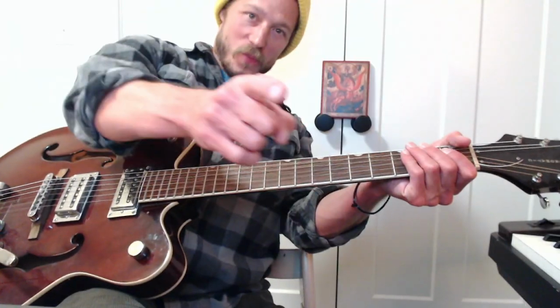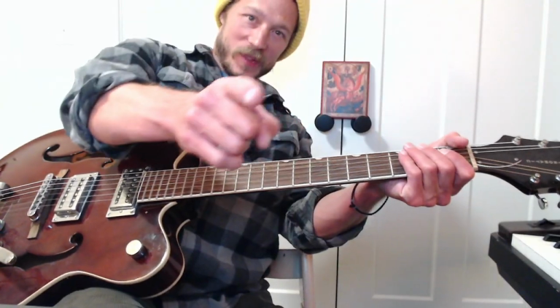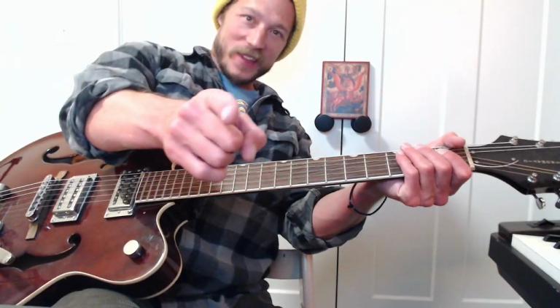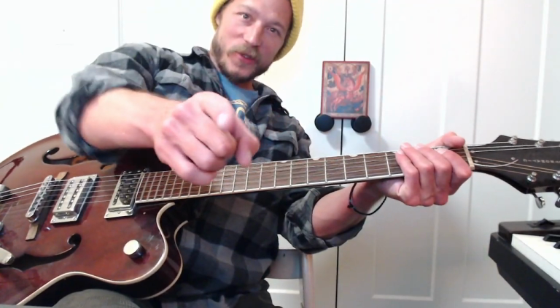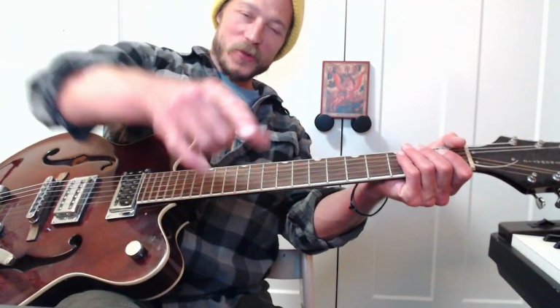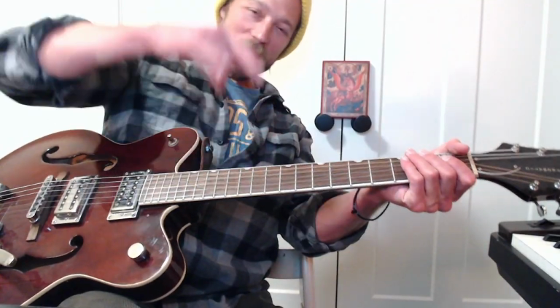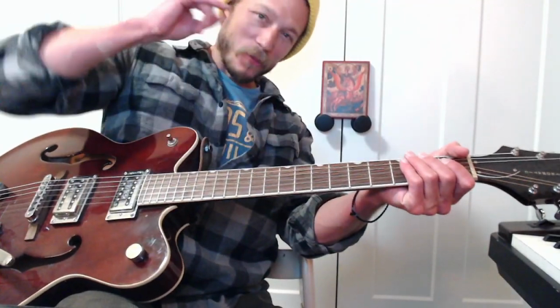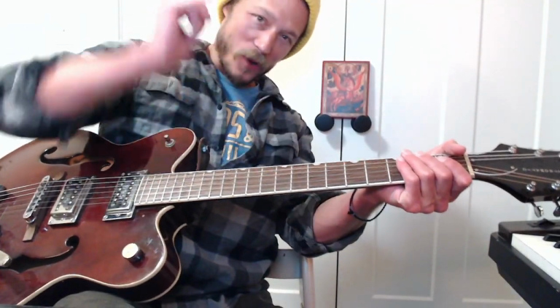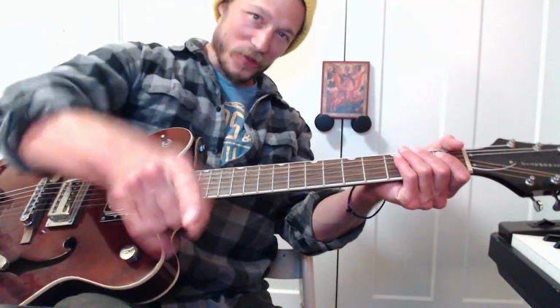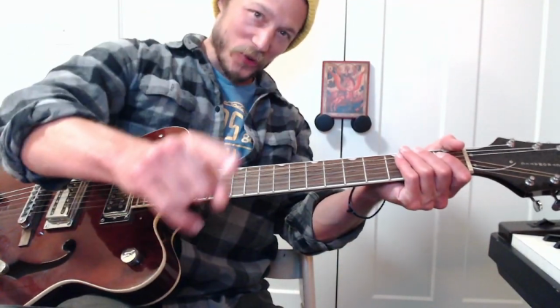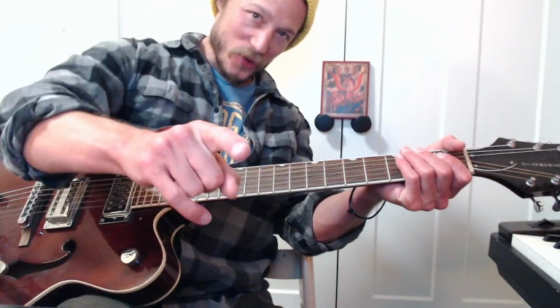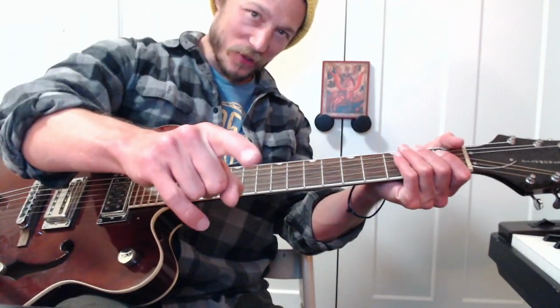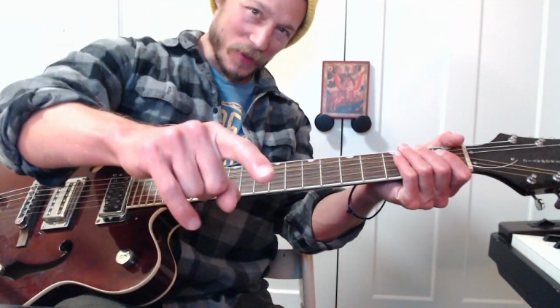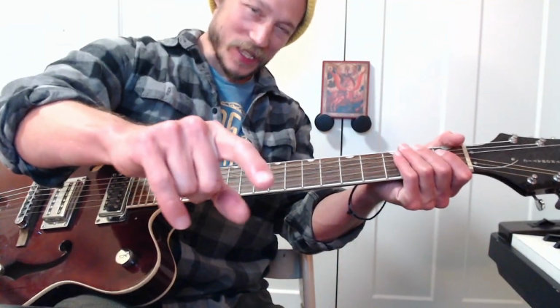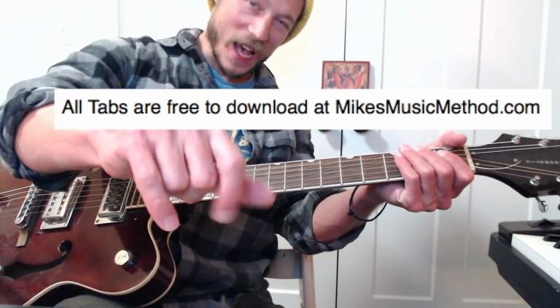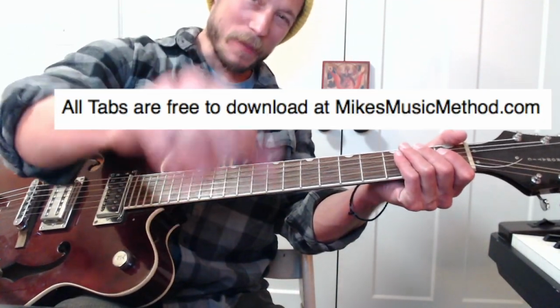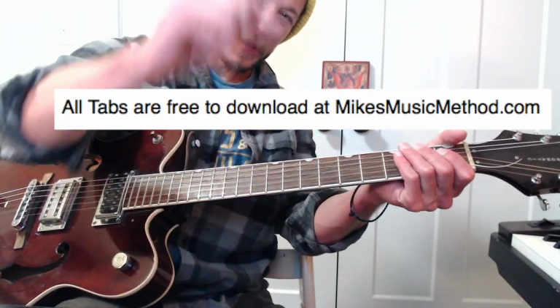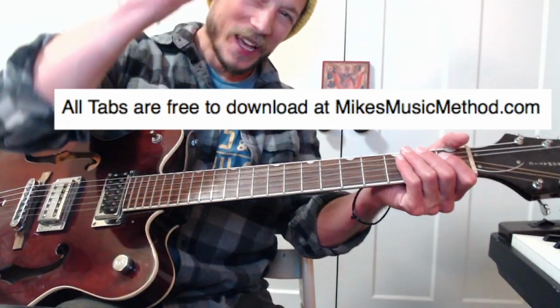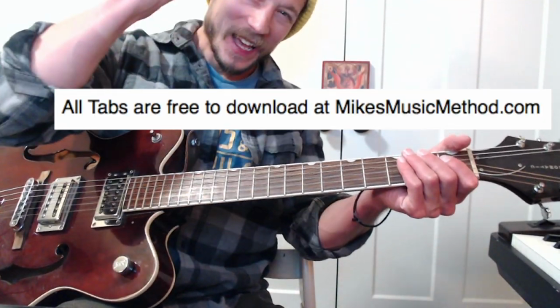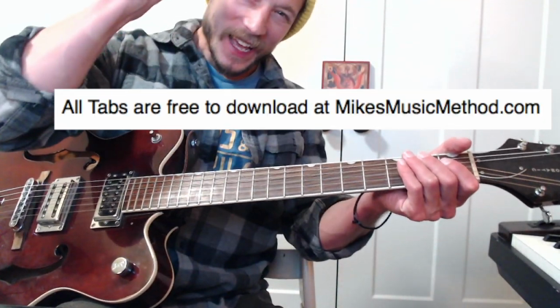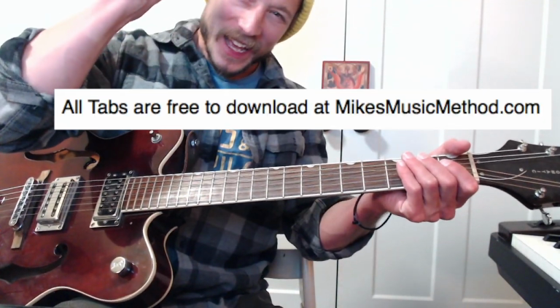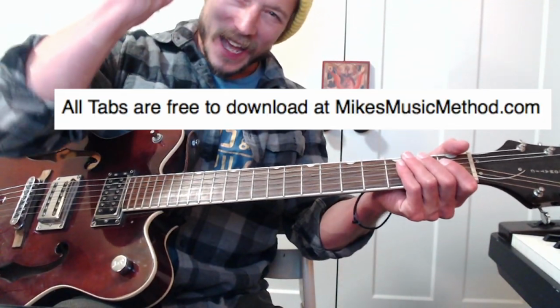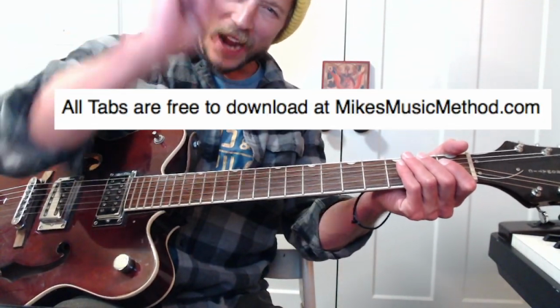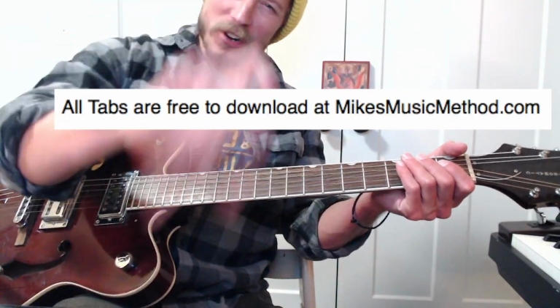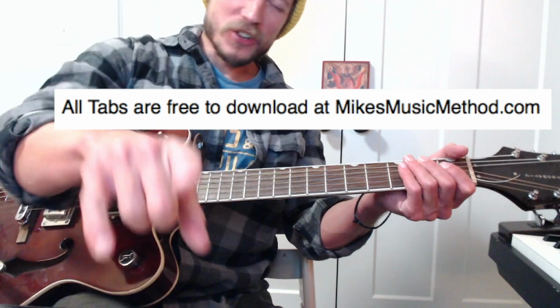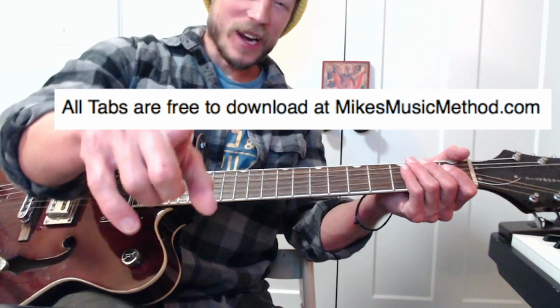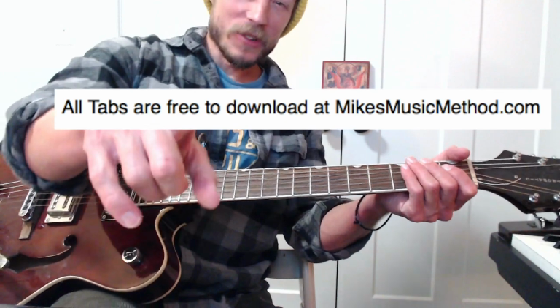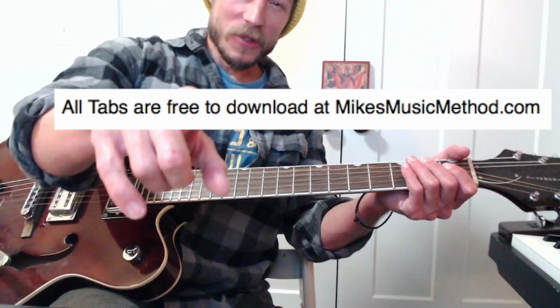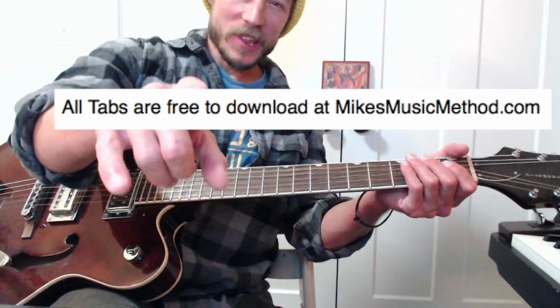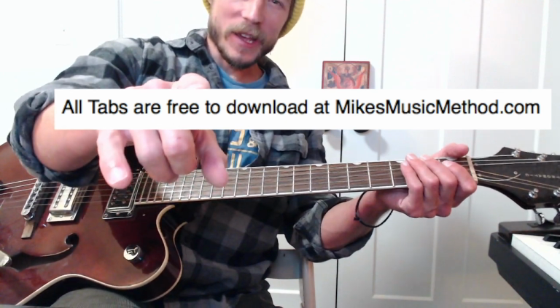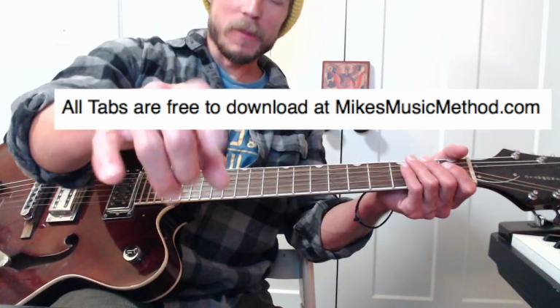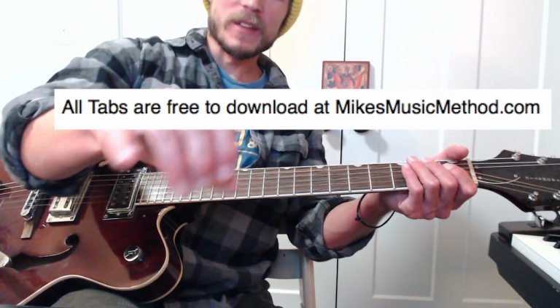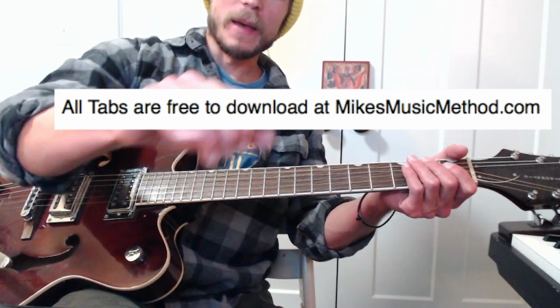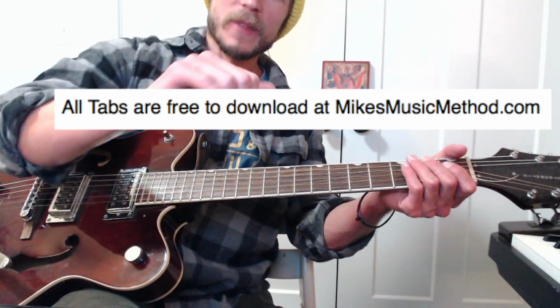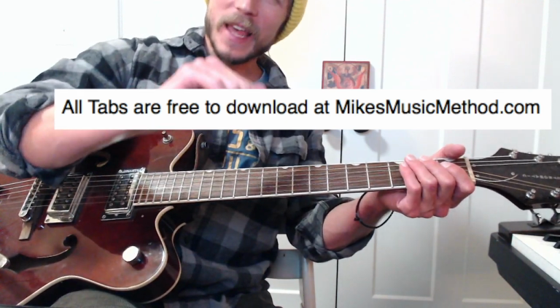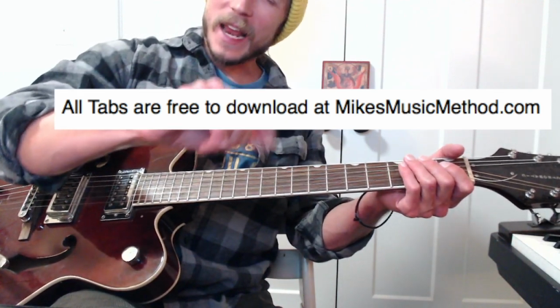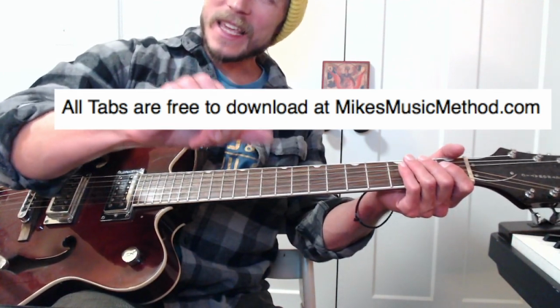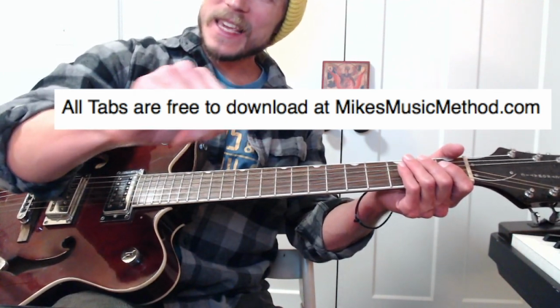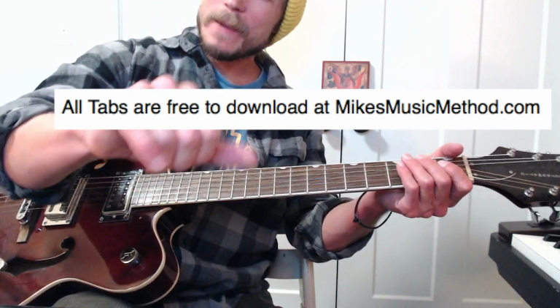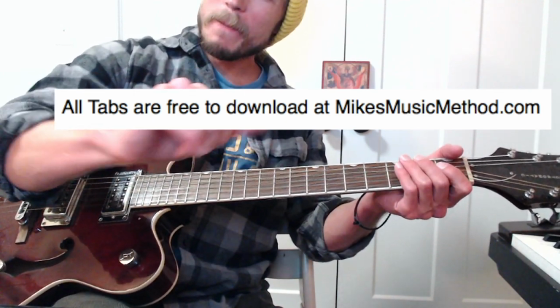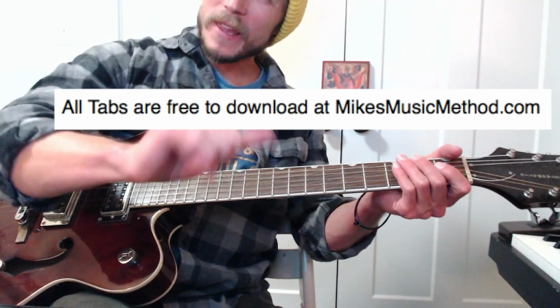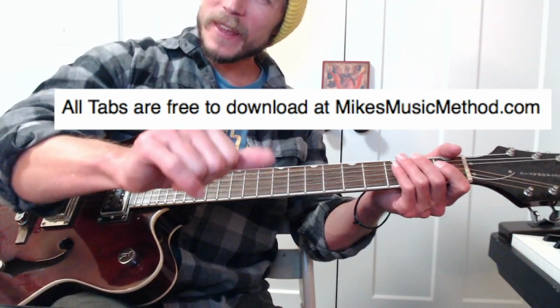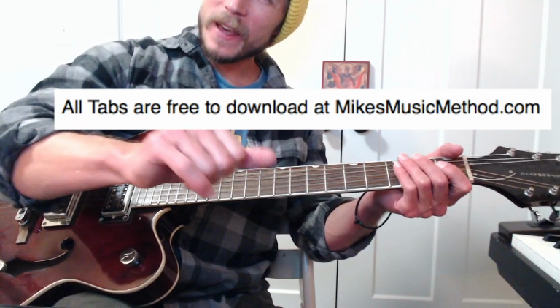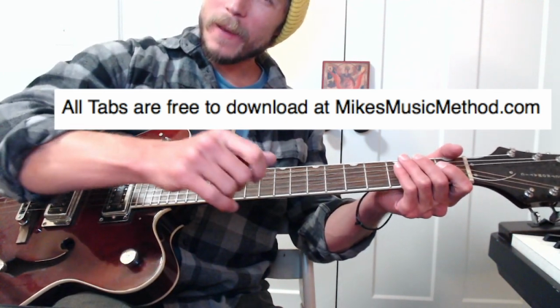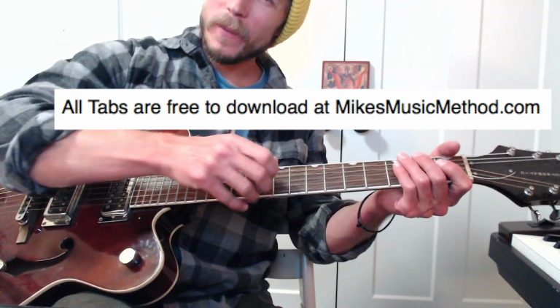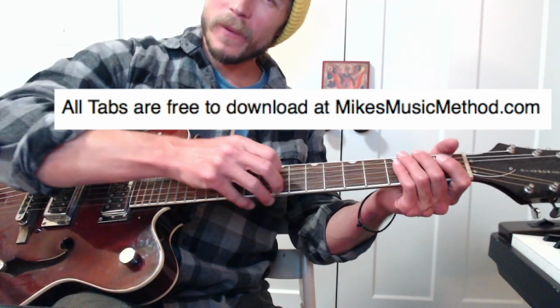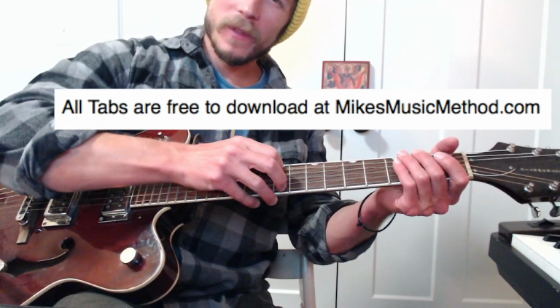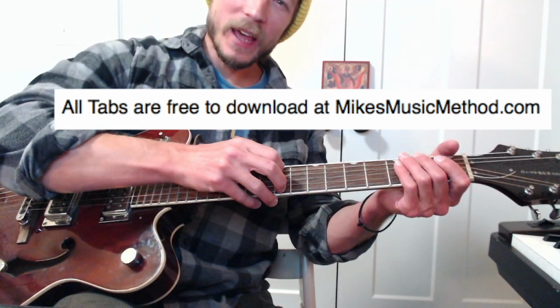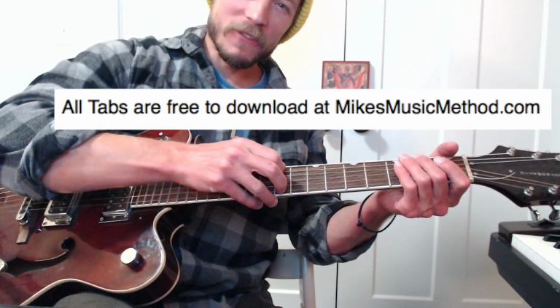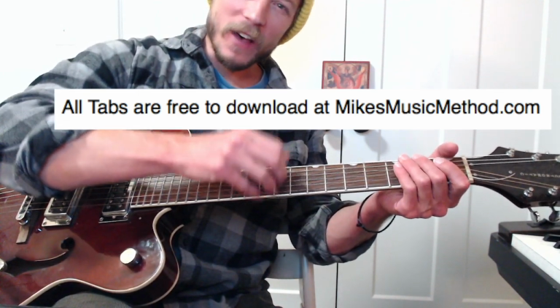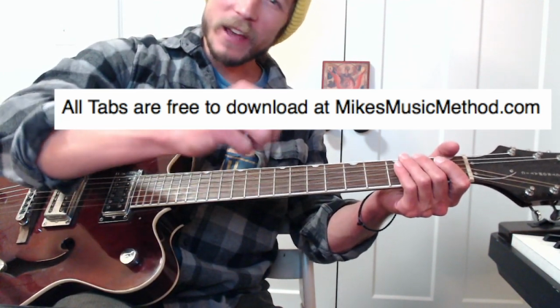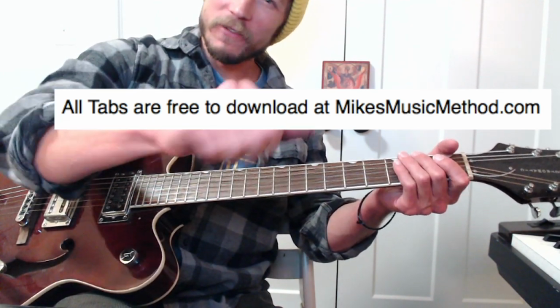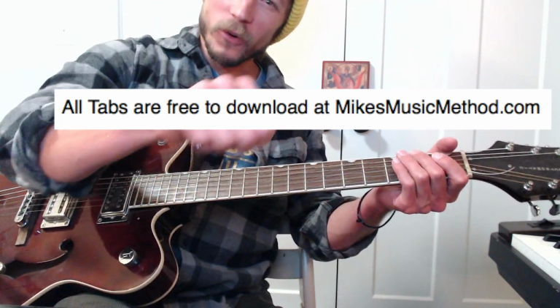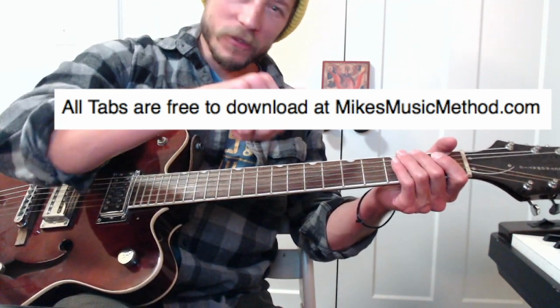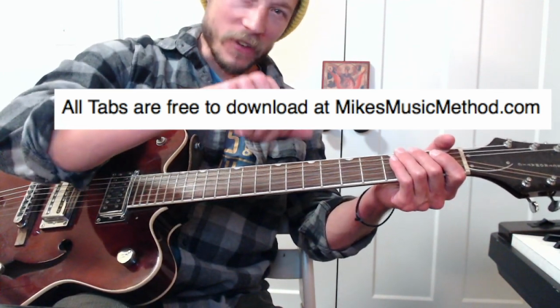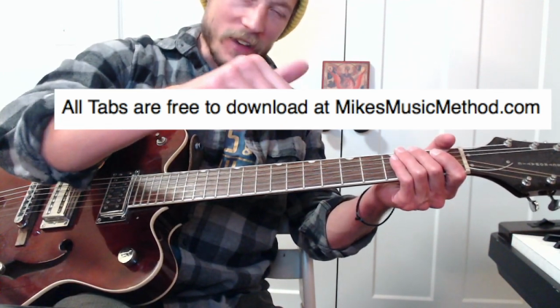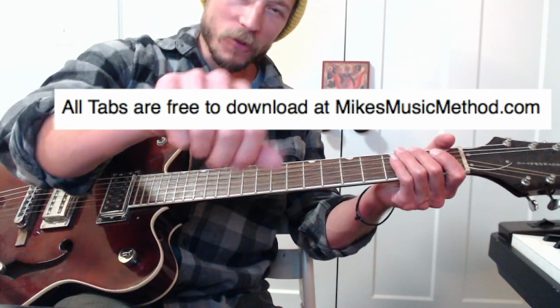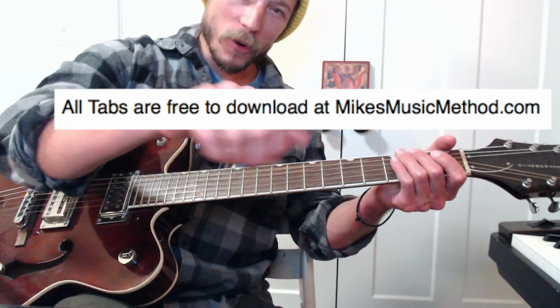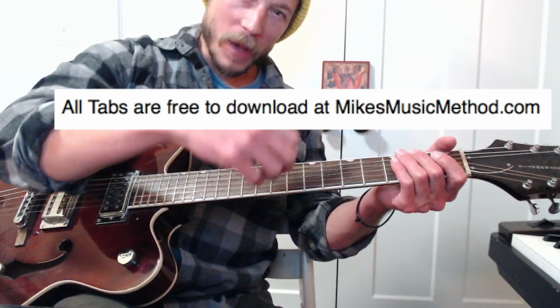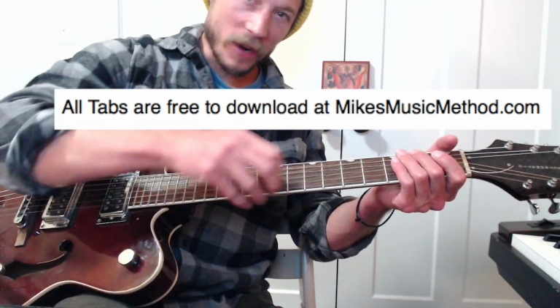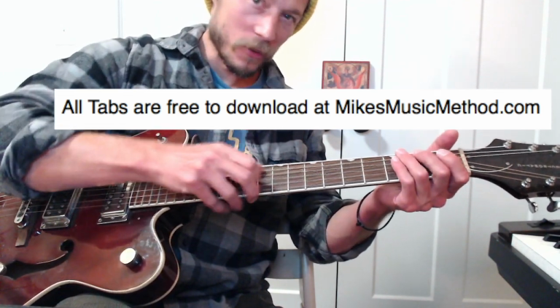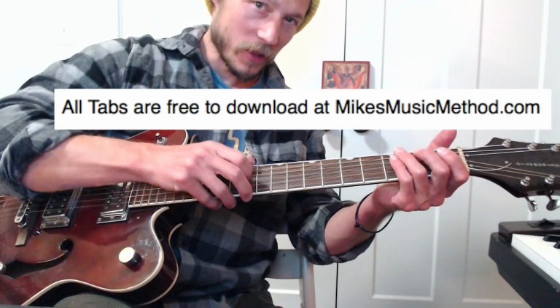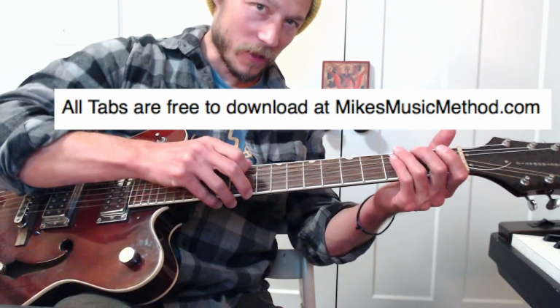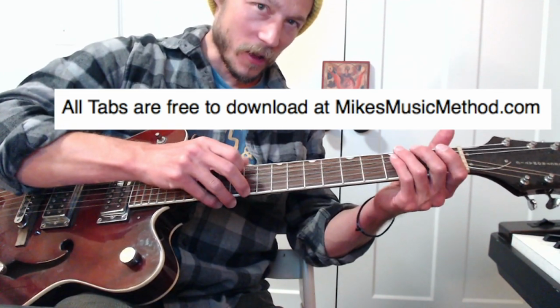Let's do some run-throughs from the top. I keep messing up that 5-4-5-4 pattern with the thumb — I keep going straight to the 5. So don't feel bad when you miss it.